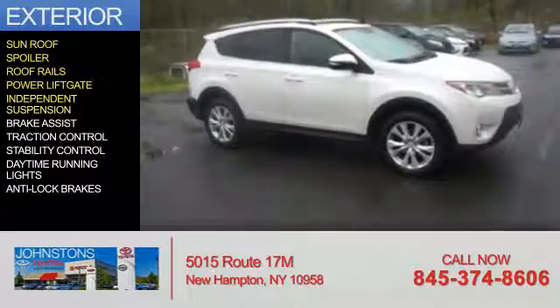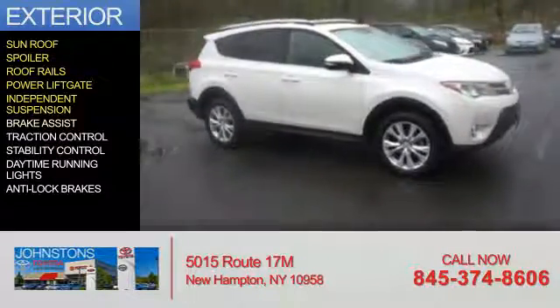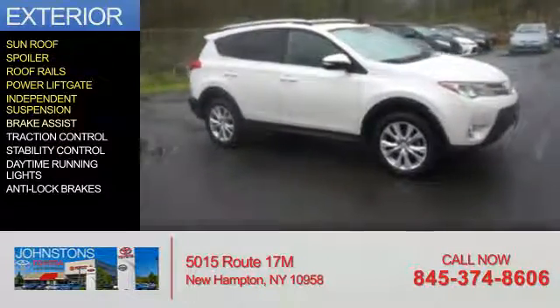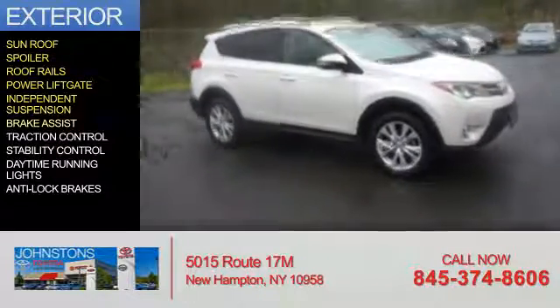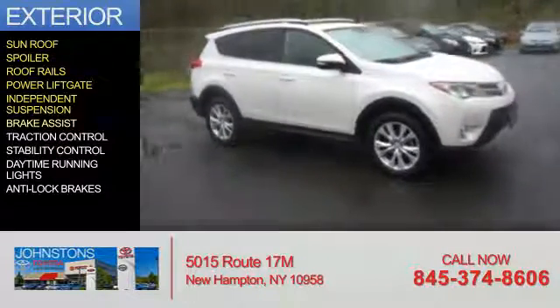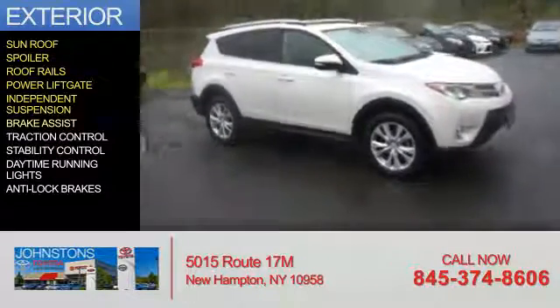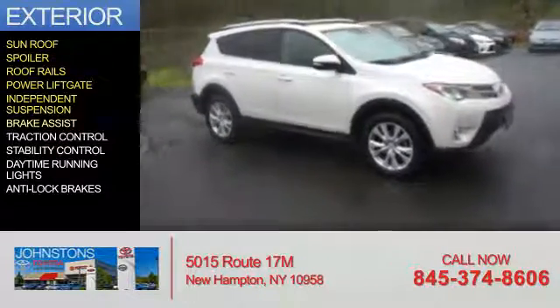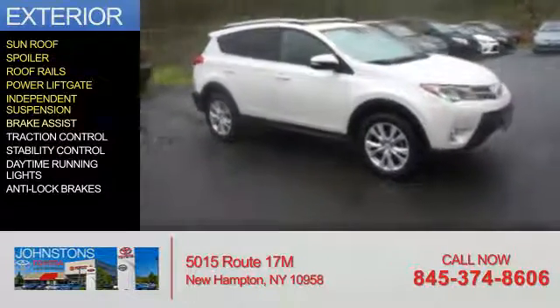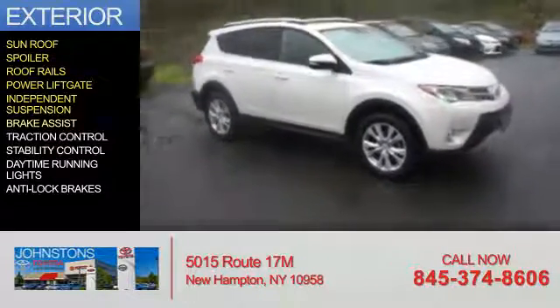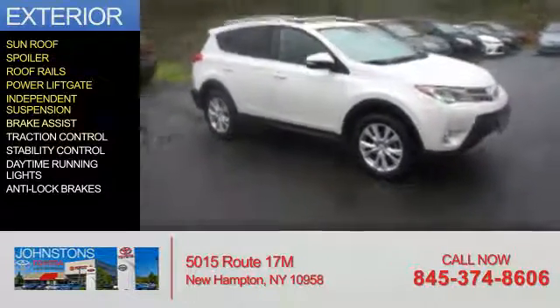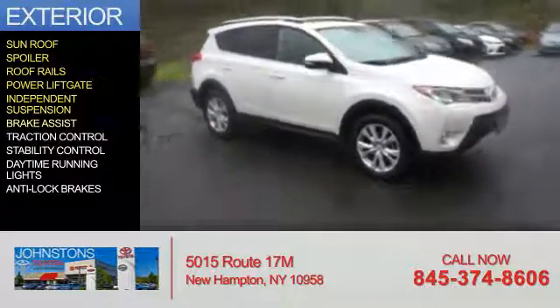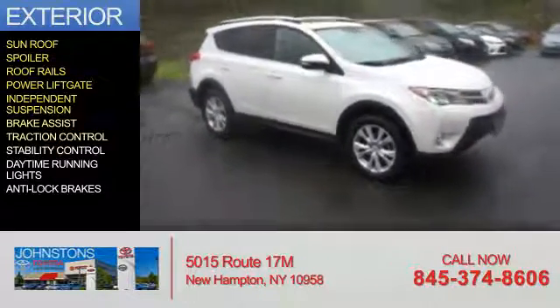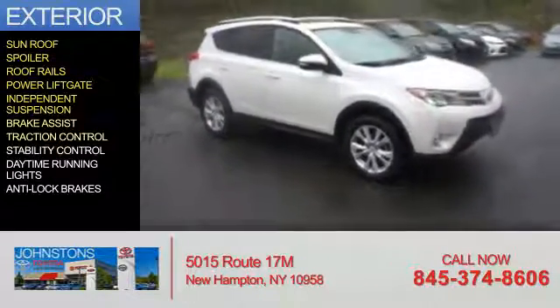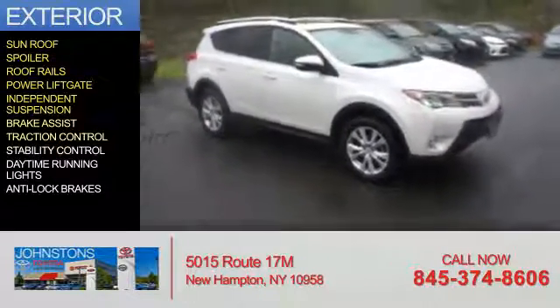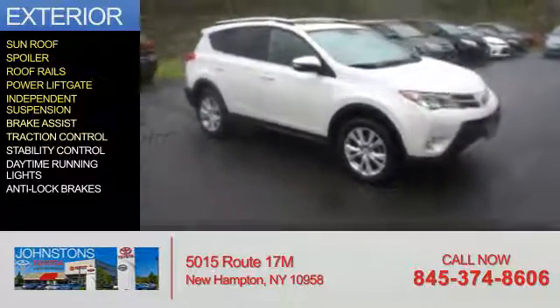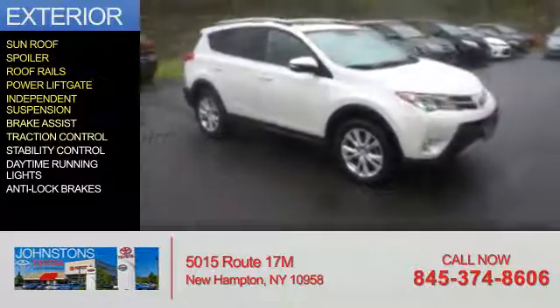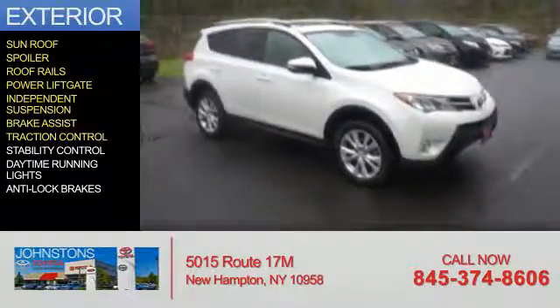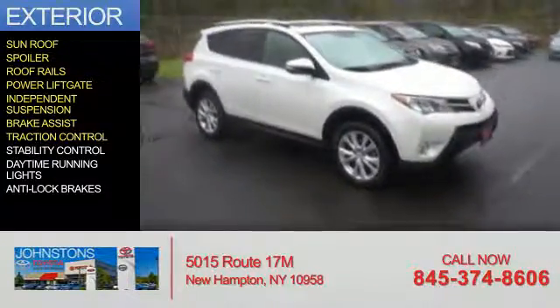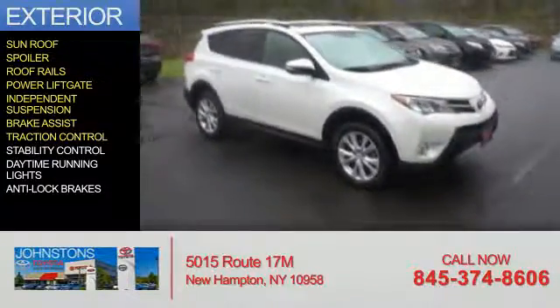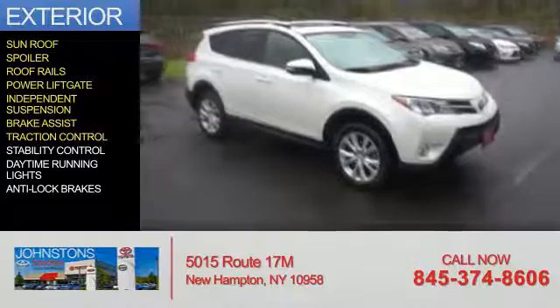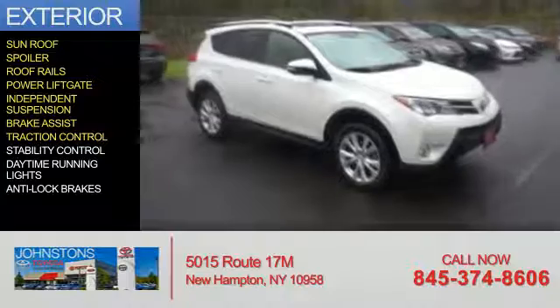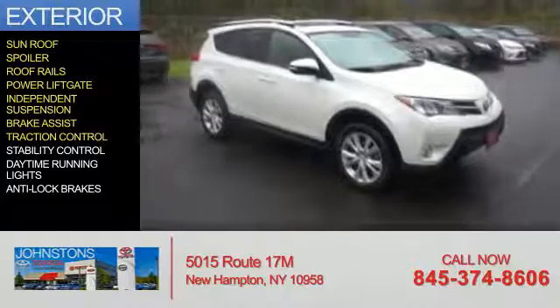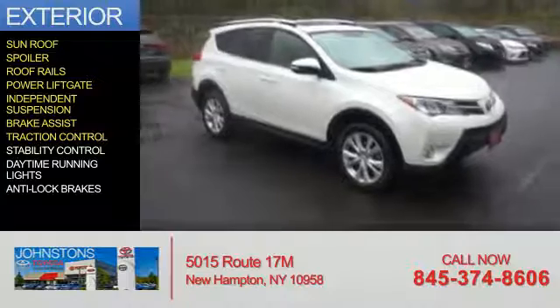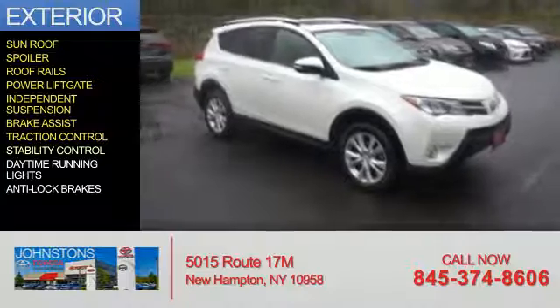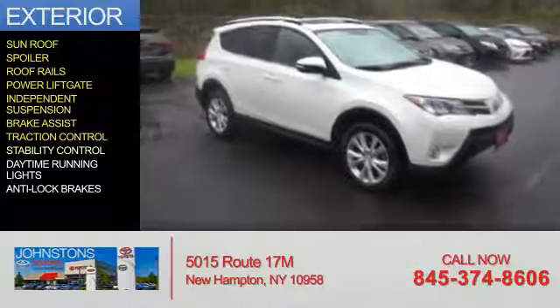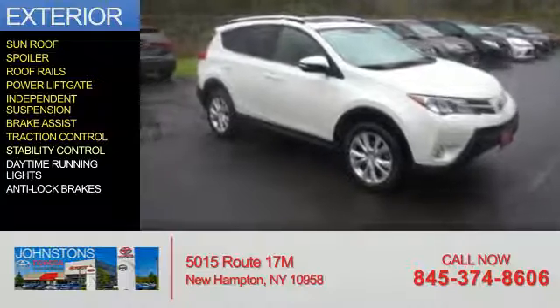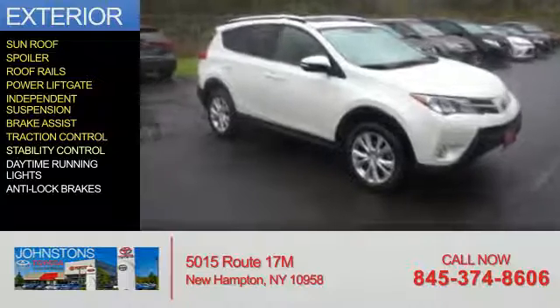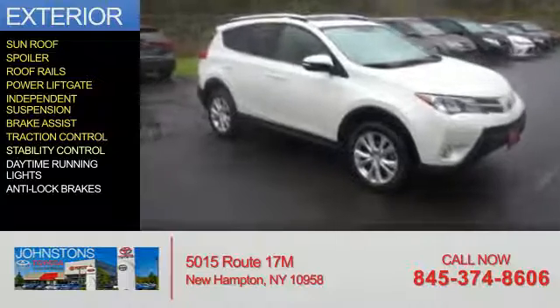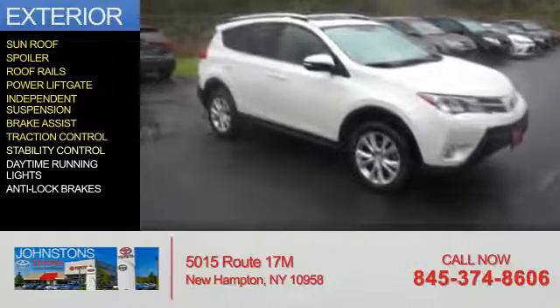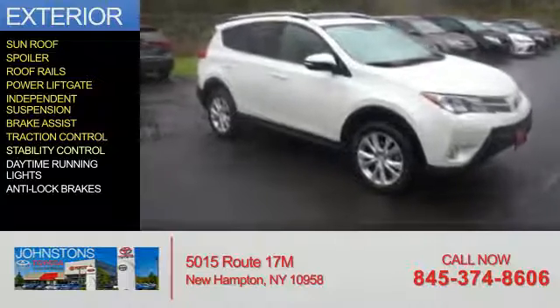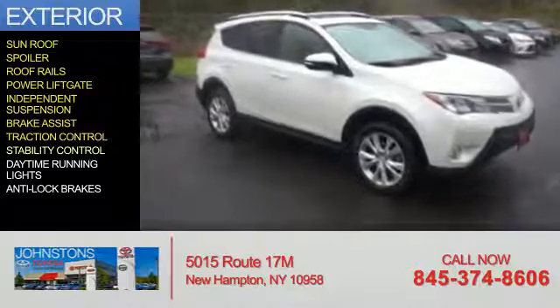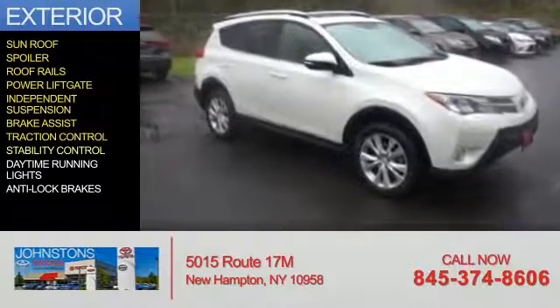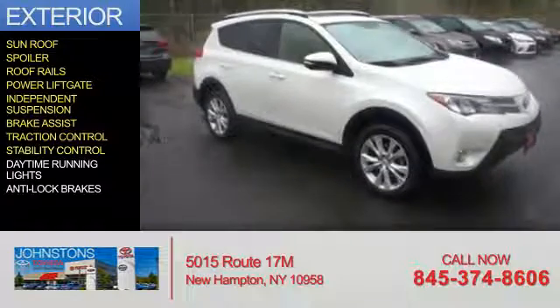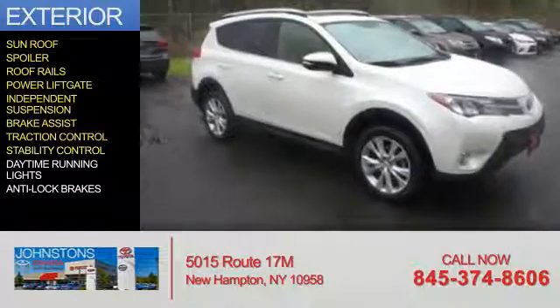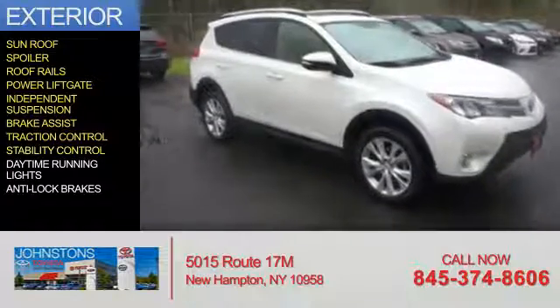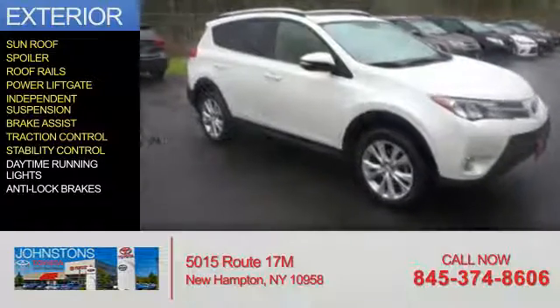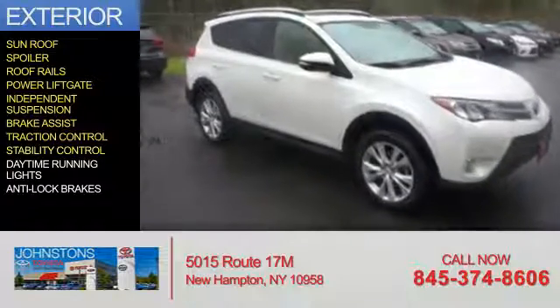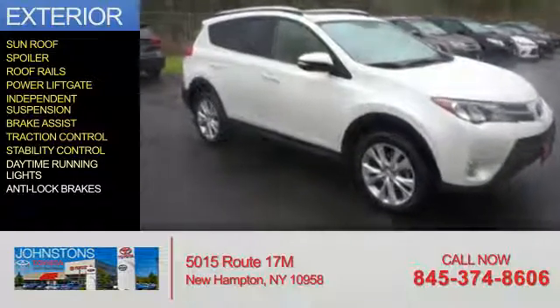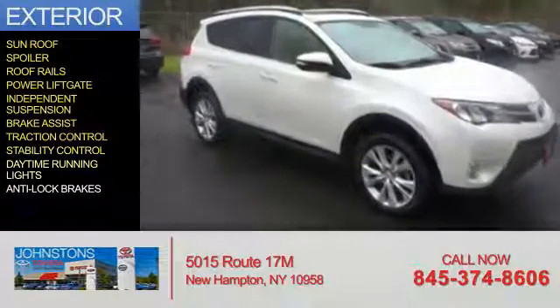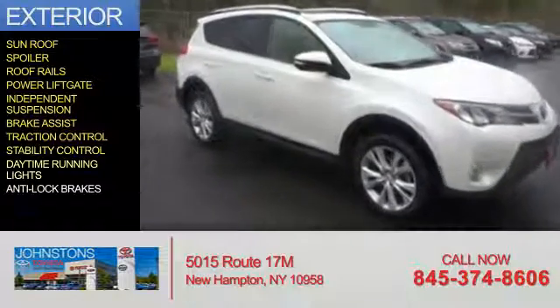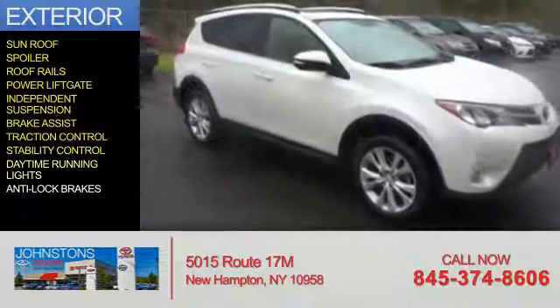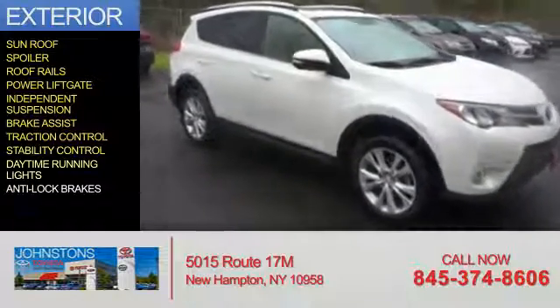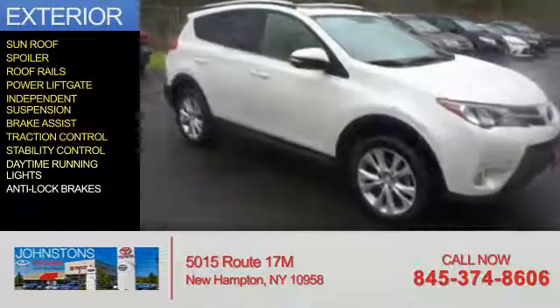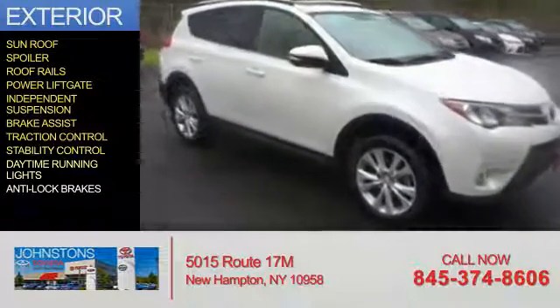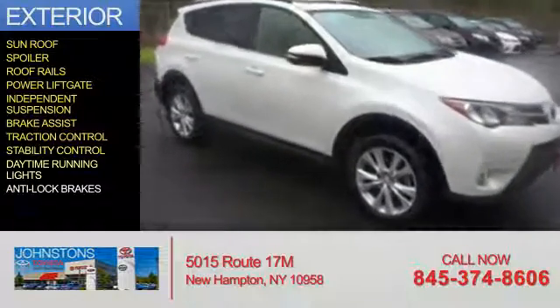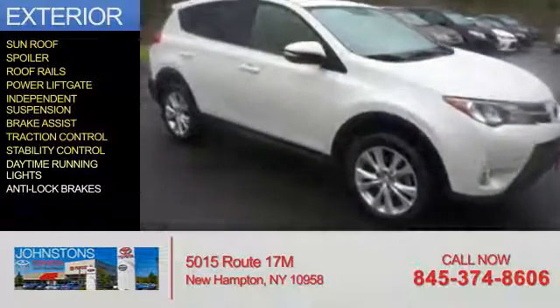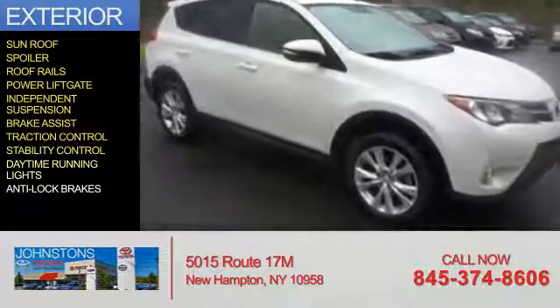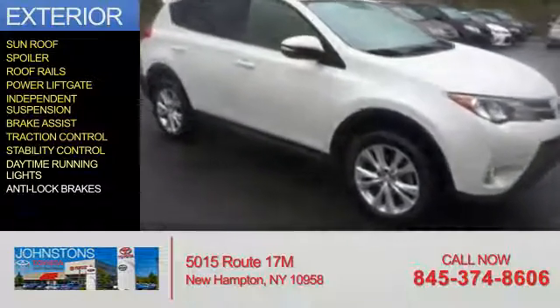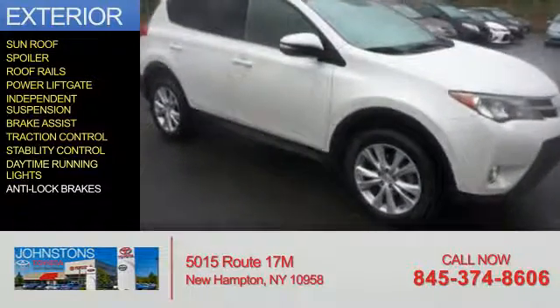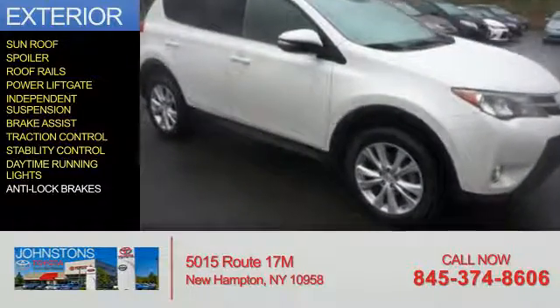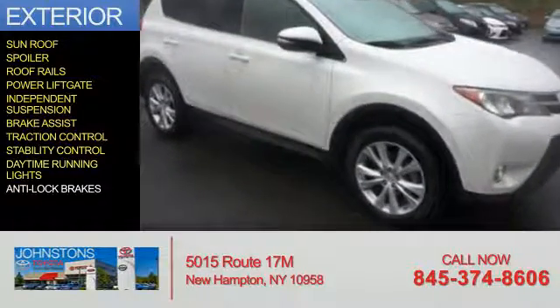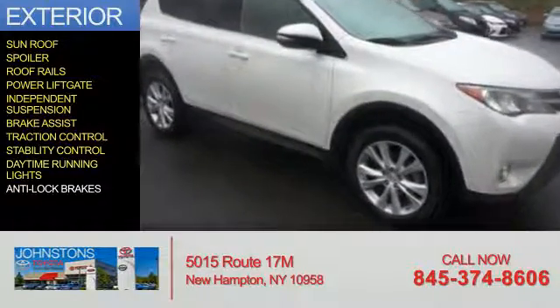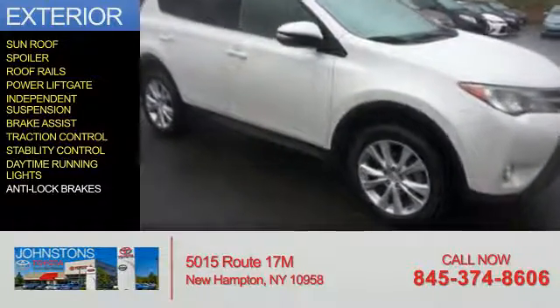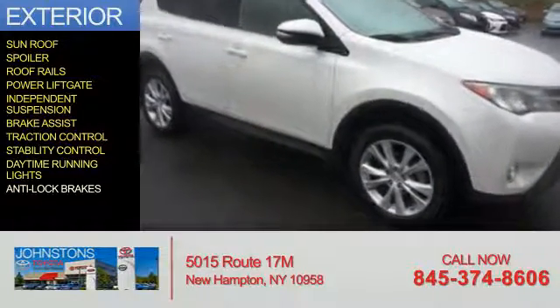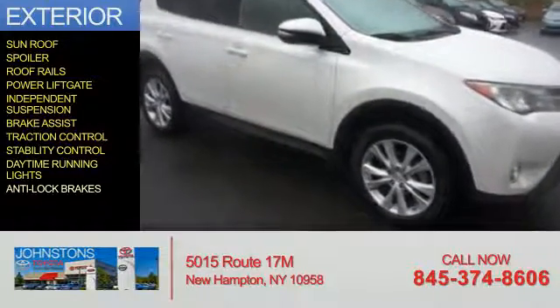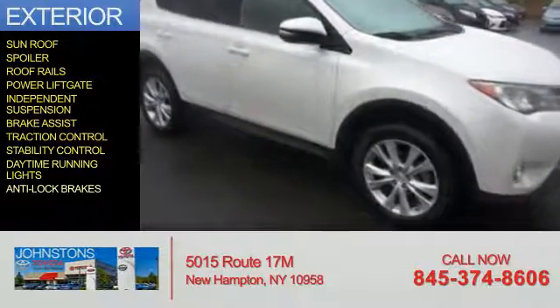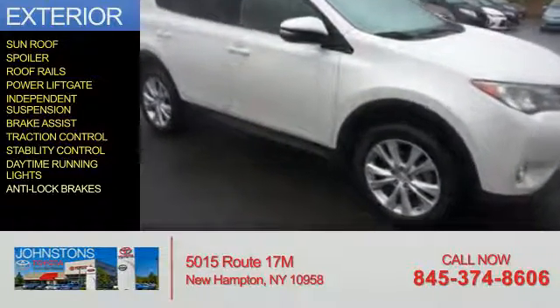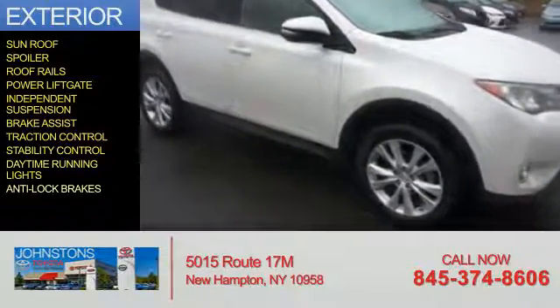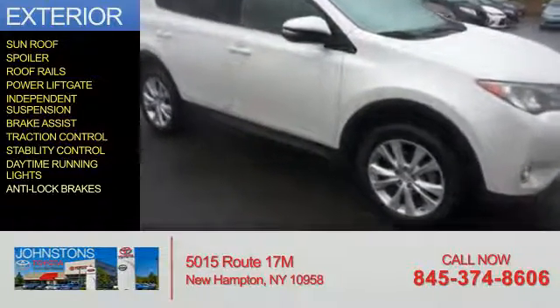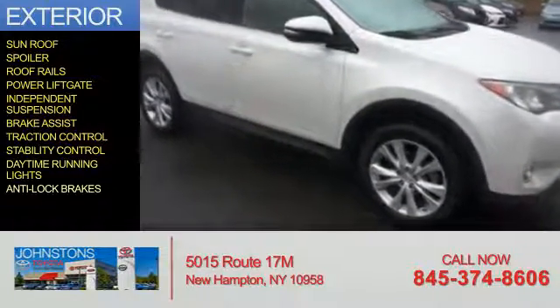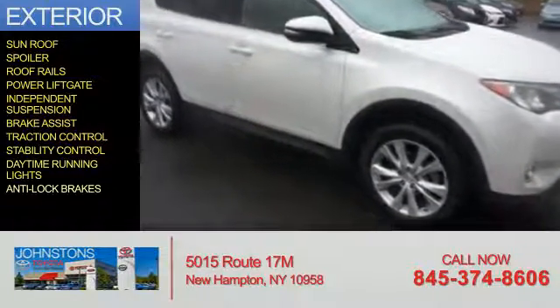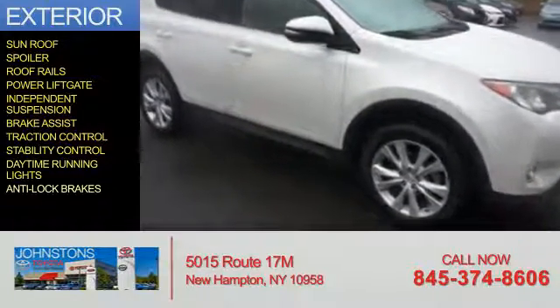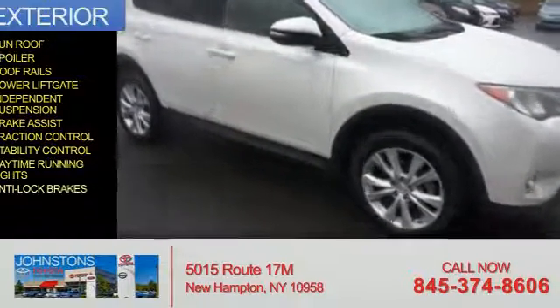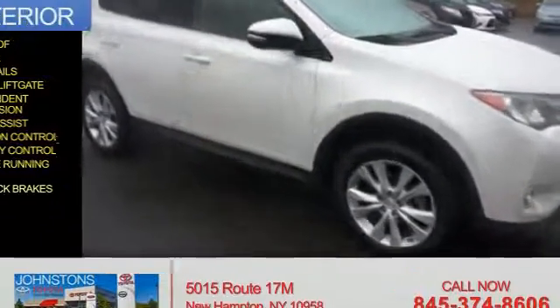Additional features include brake assist, traction control, stability control, daytime running lights, and anti-lock brakes.